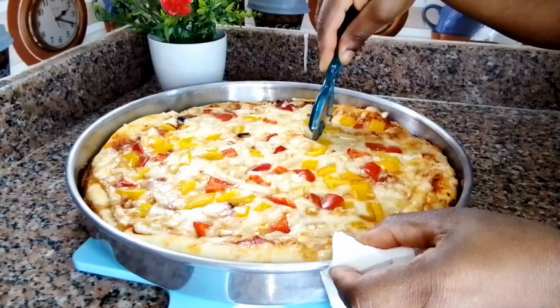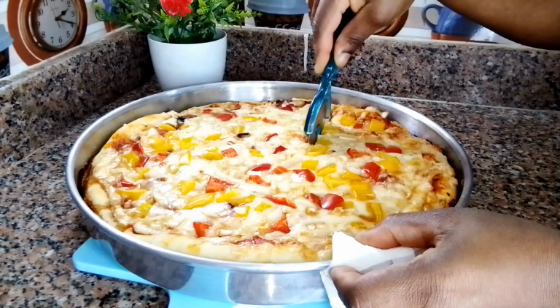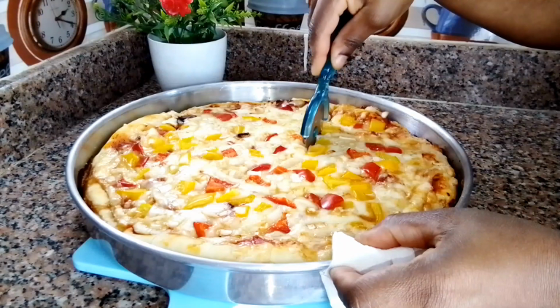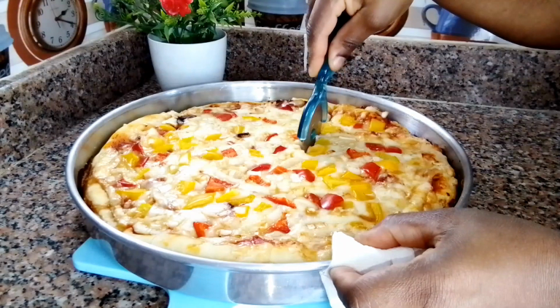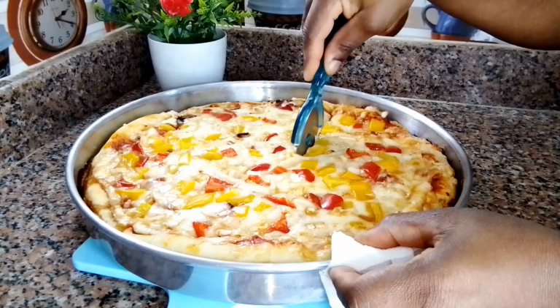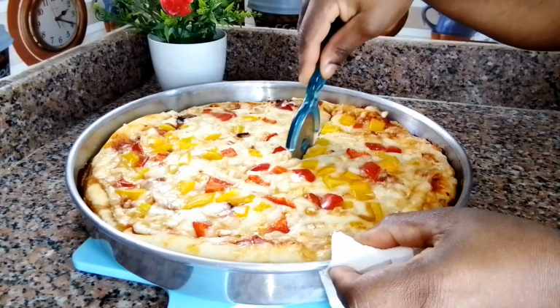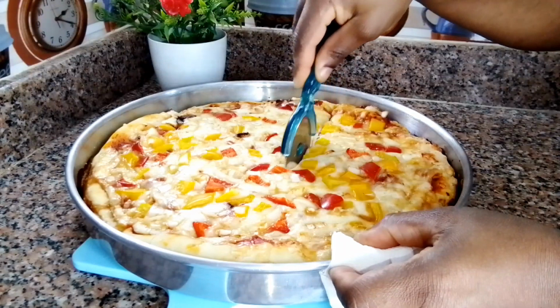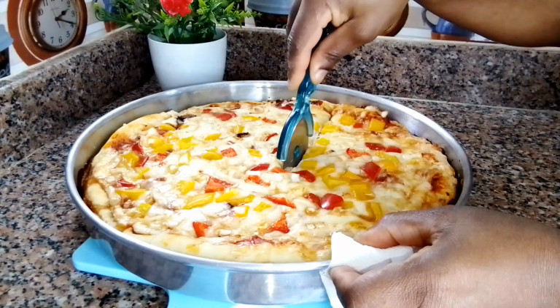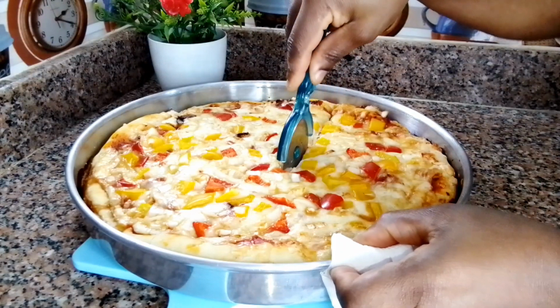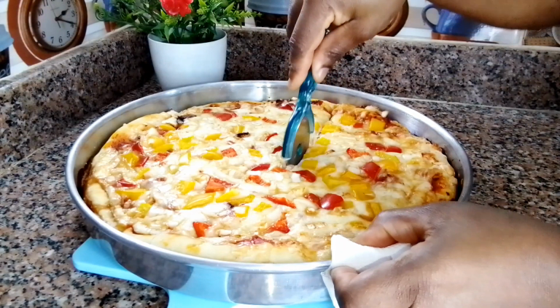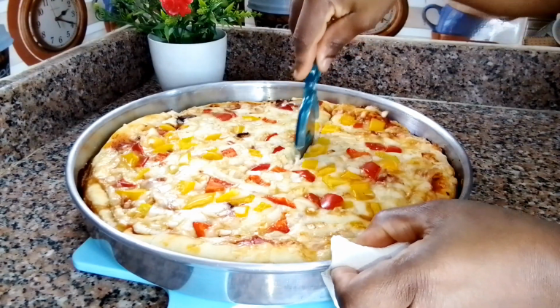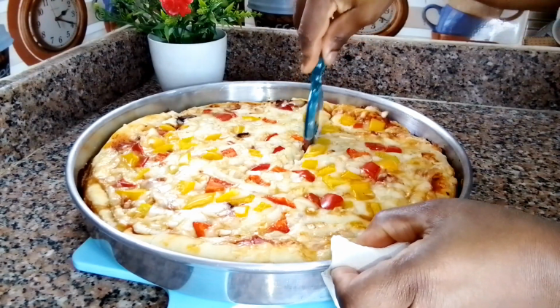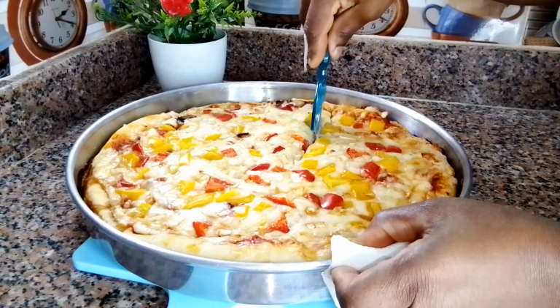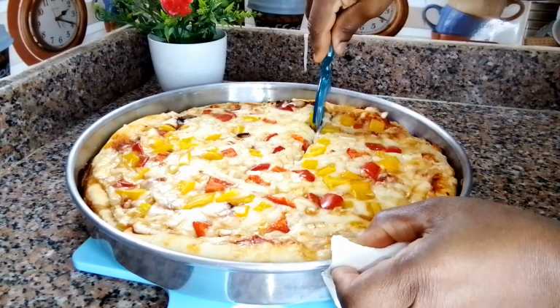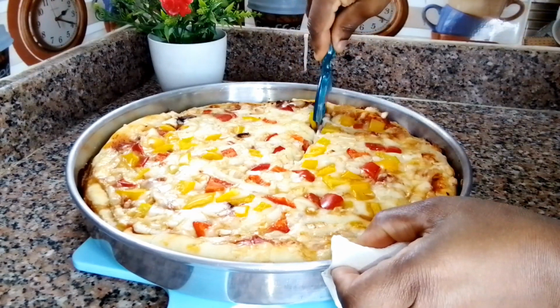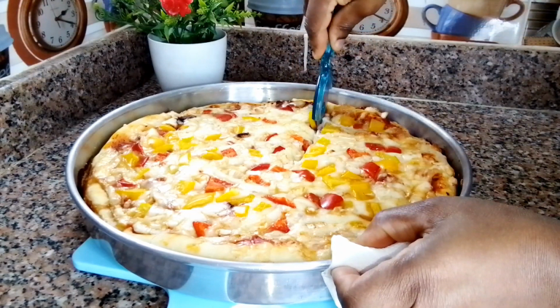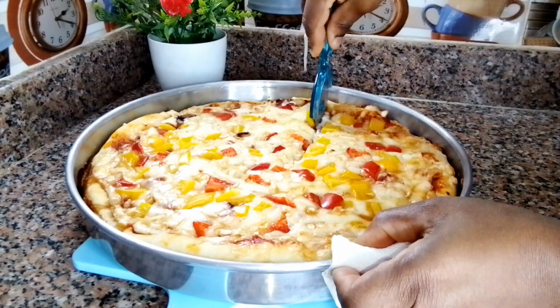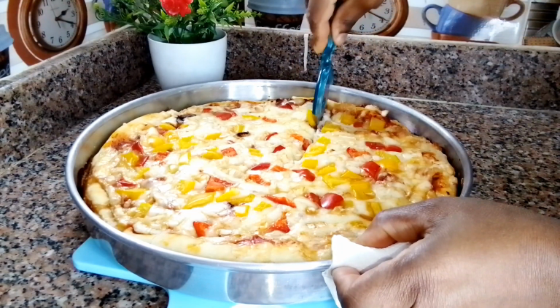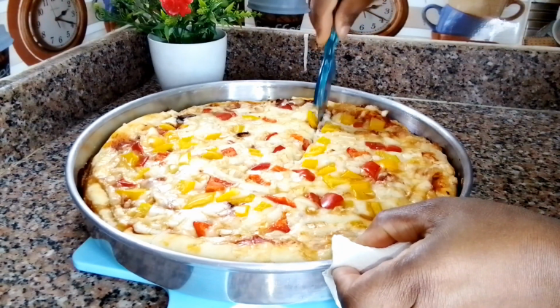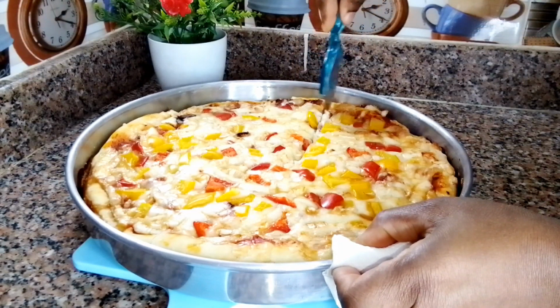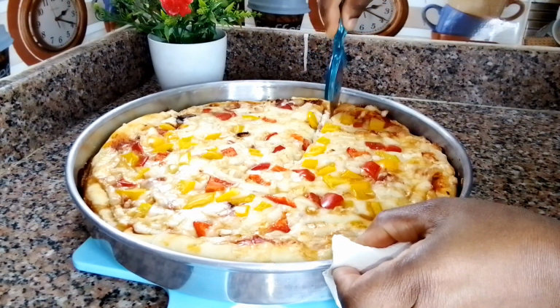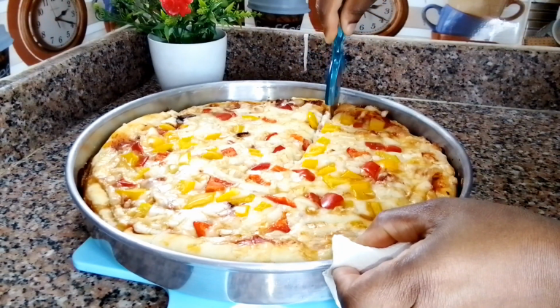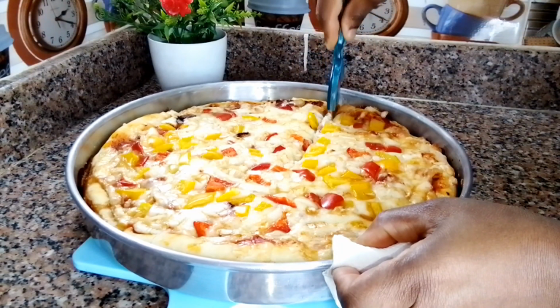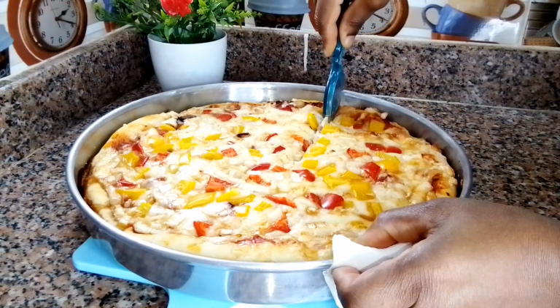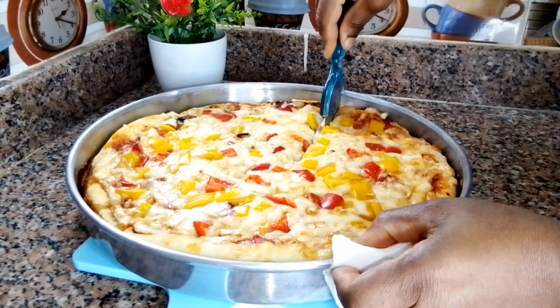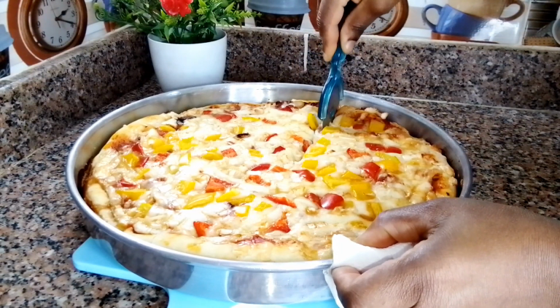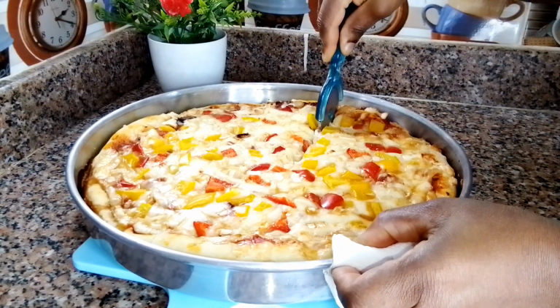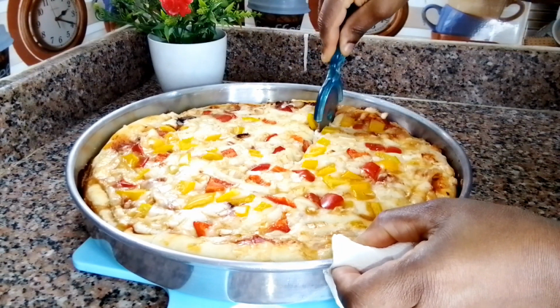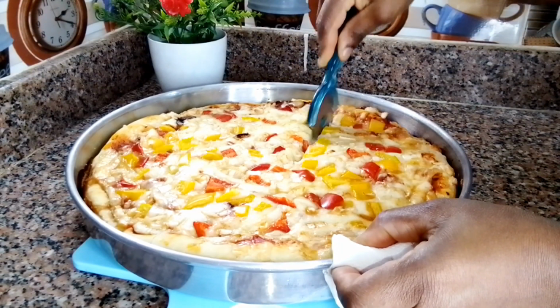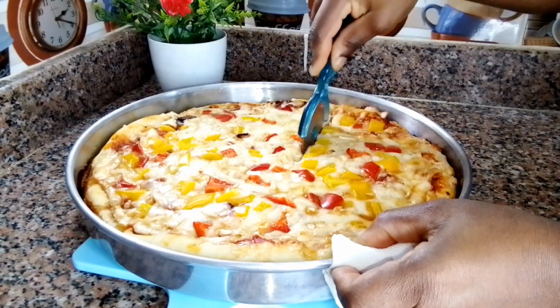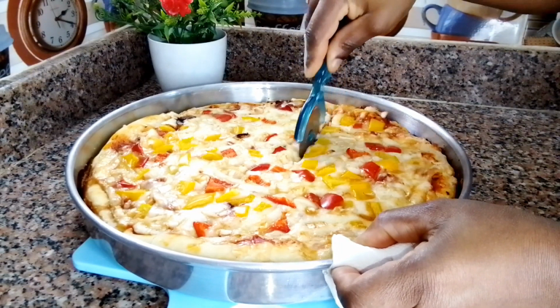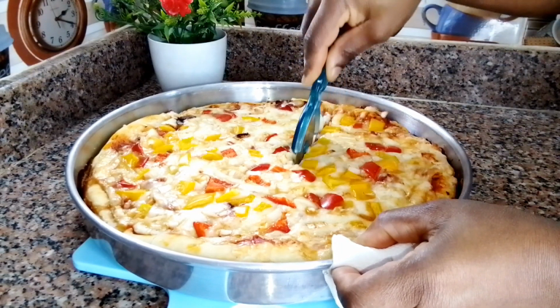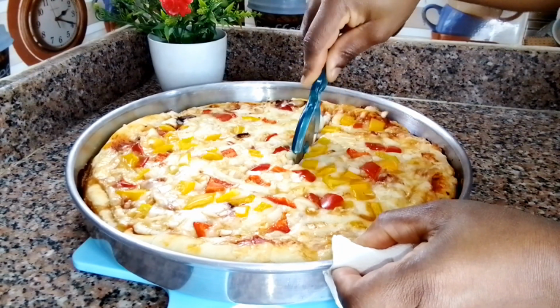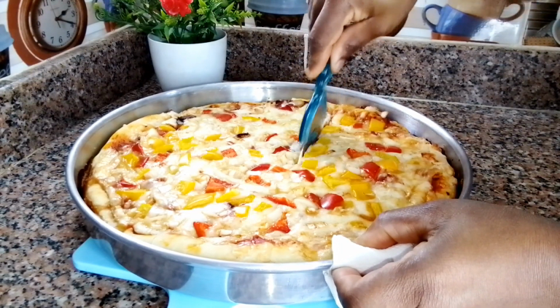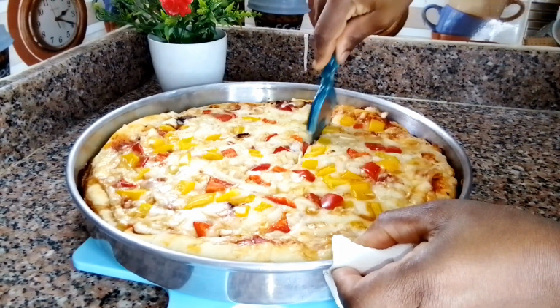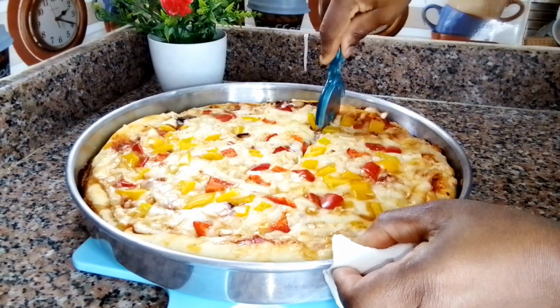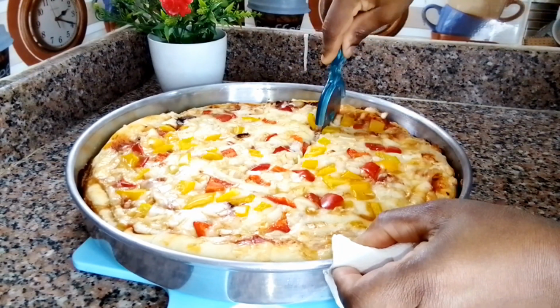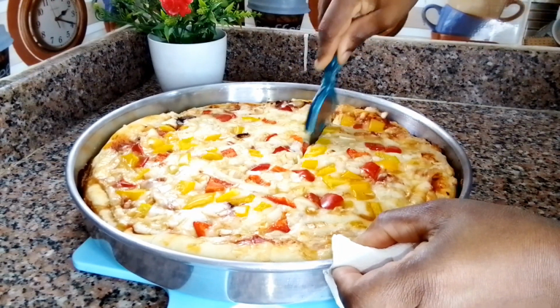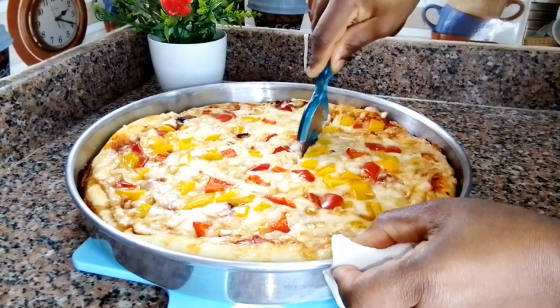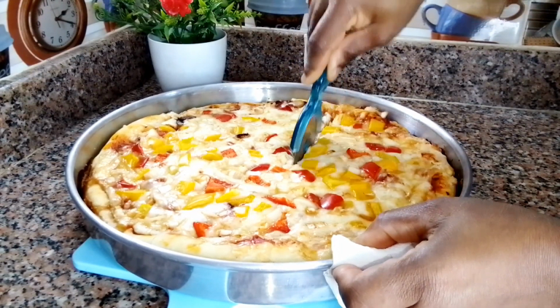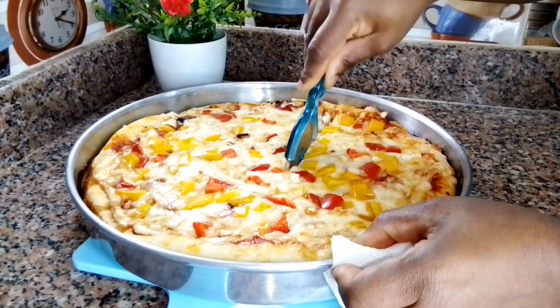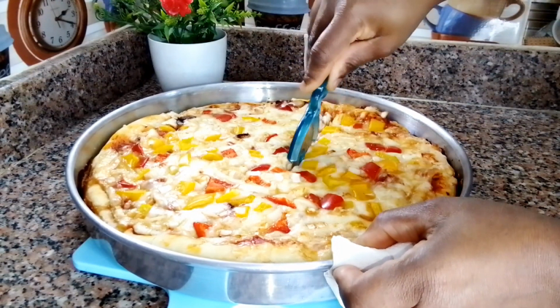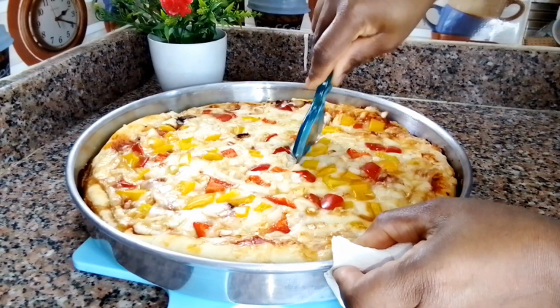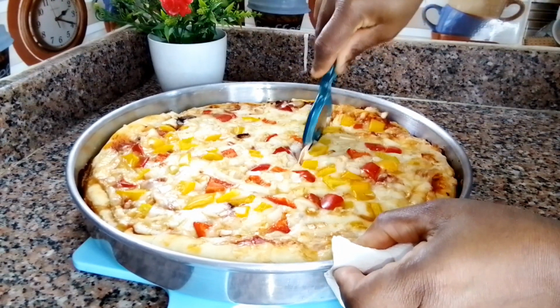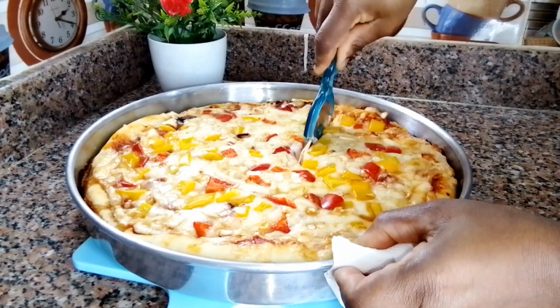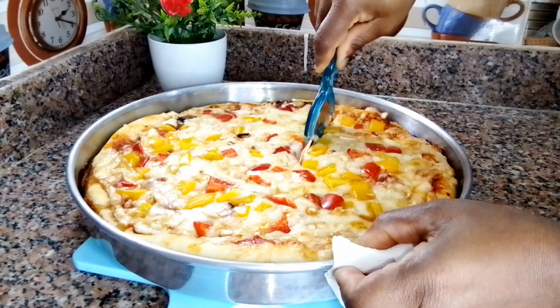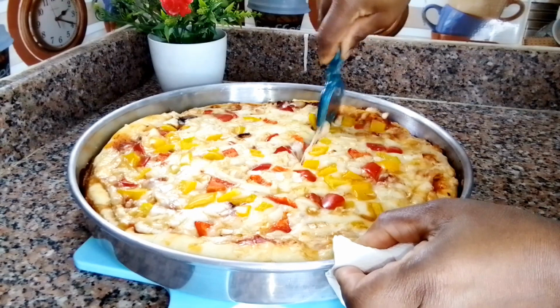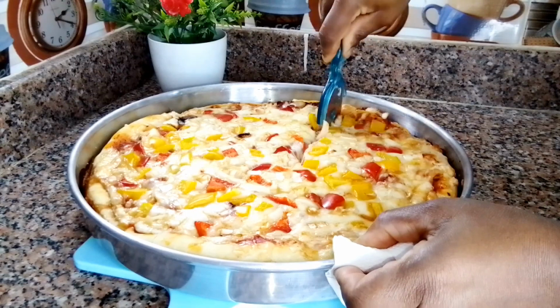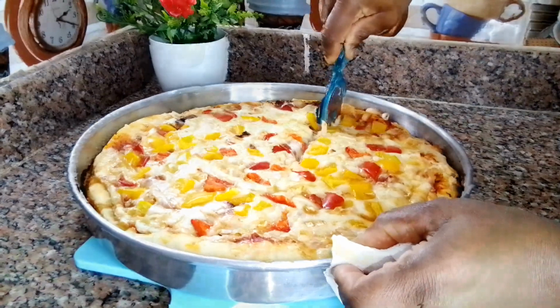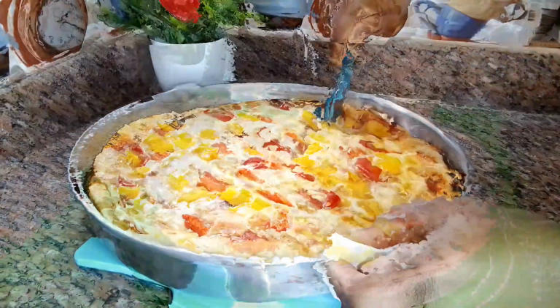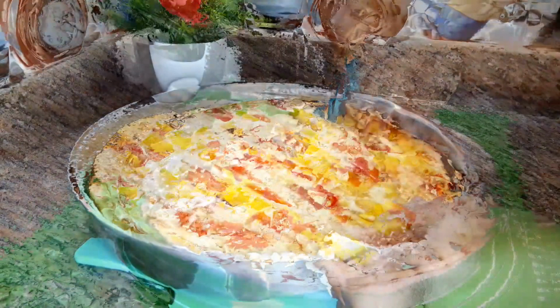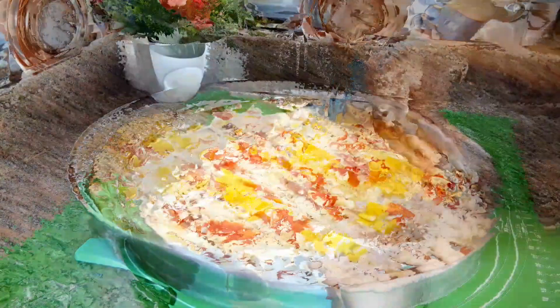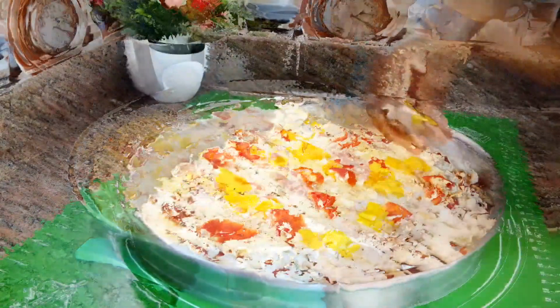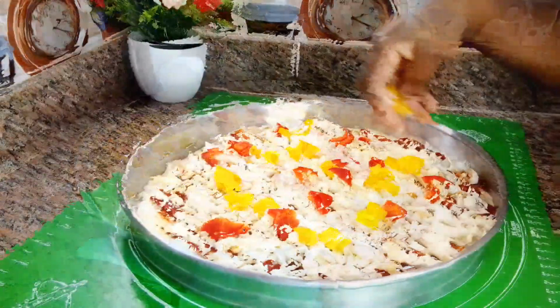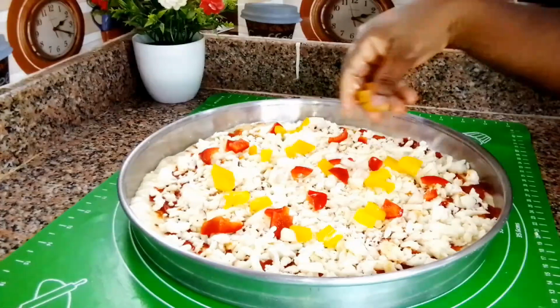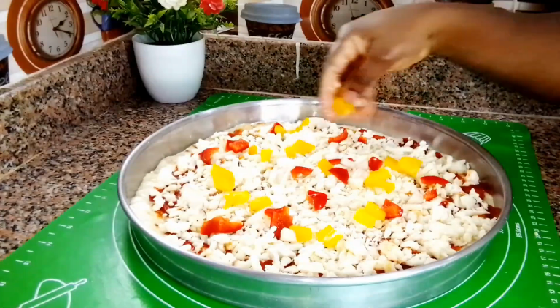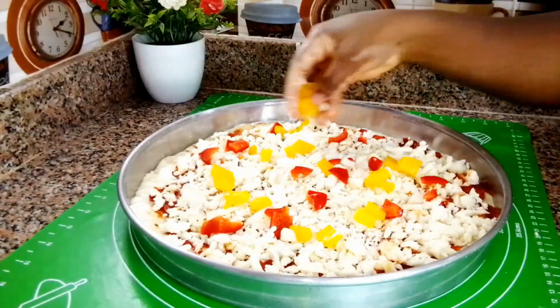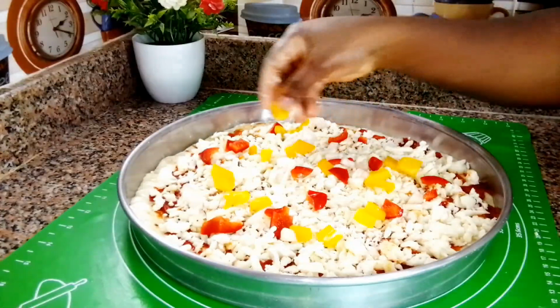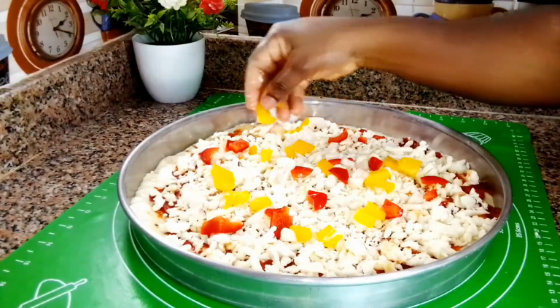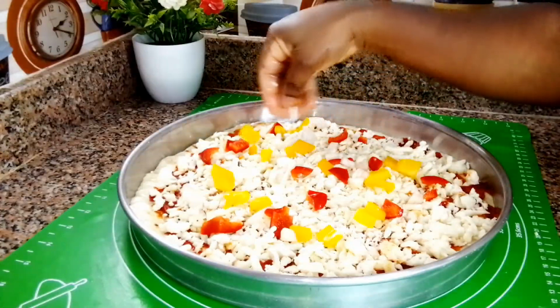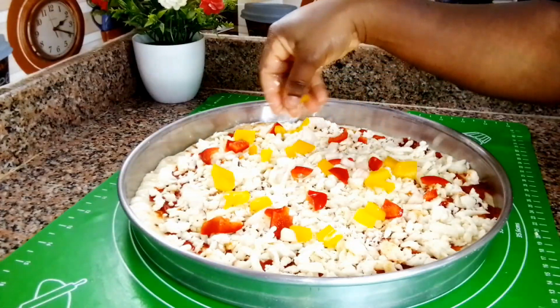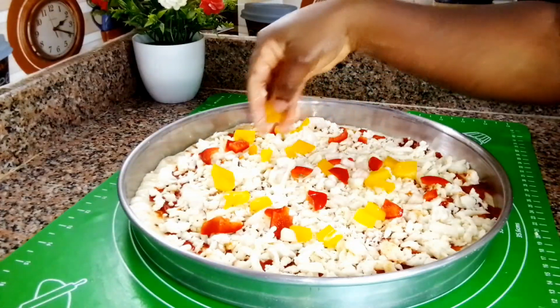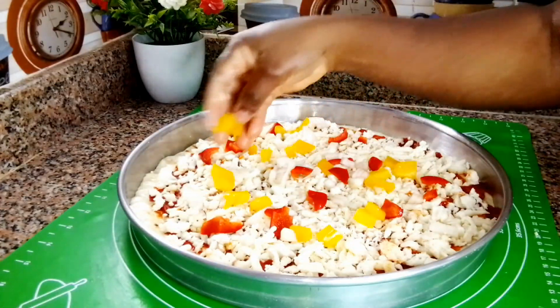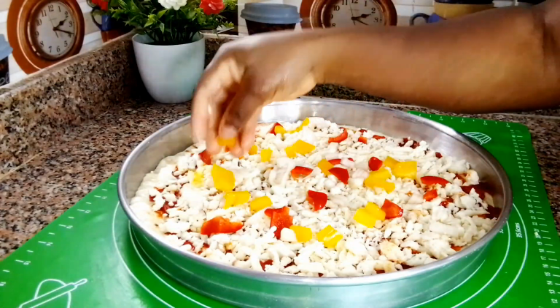Today I share with you all how you can make pizza at the comfort of your own home. If that's something you're interested in, keep watching.